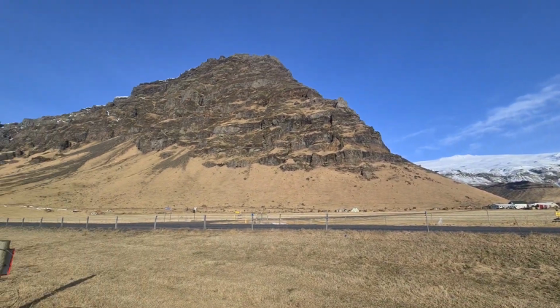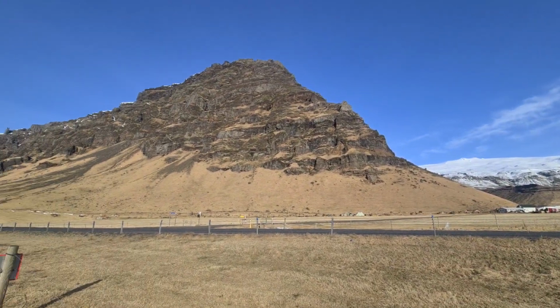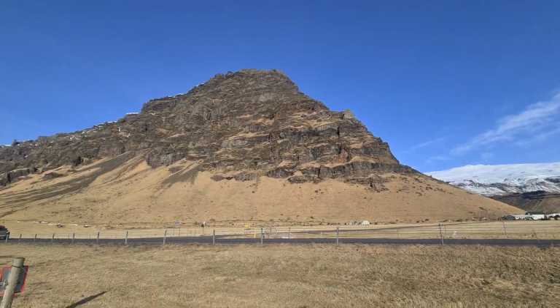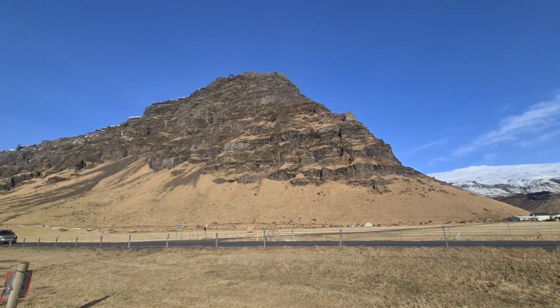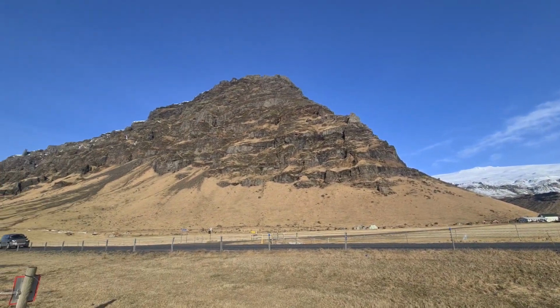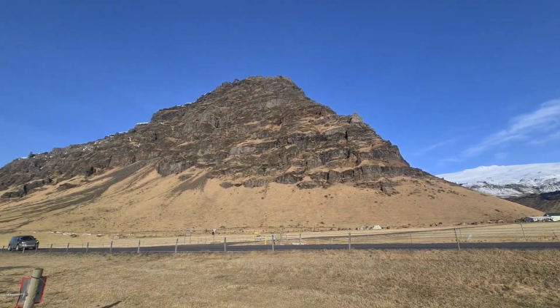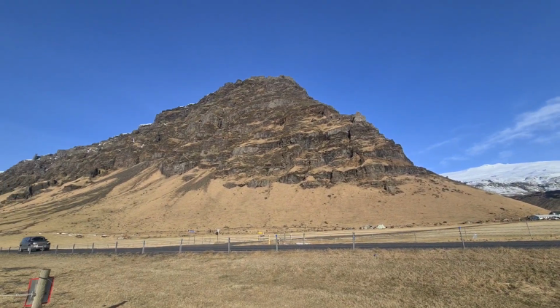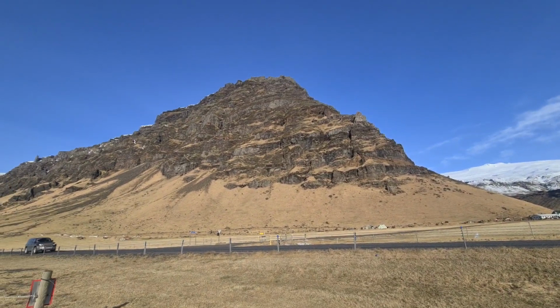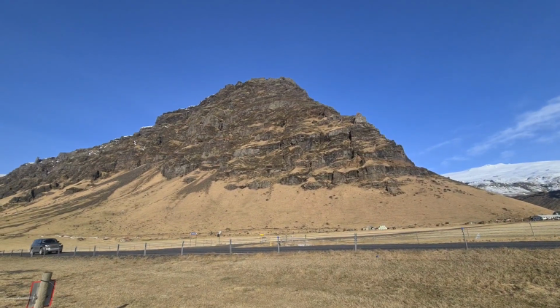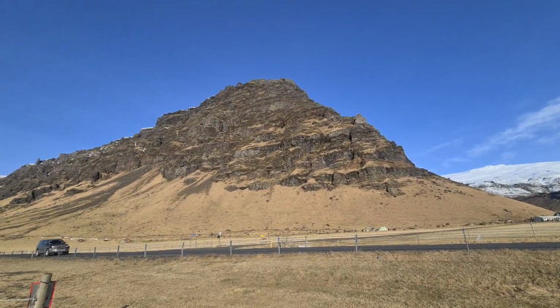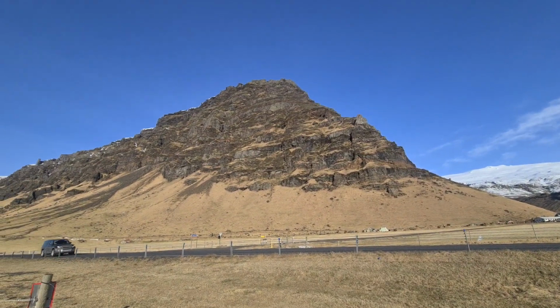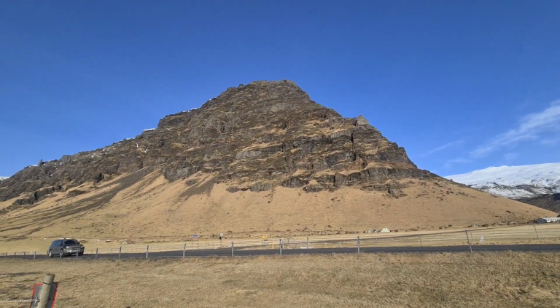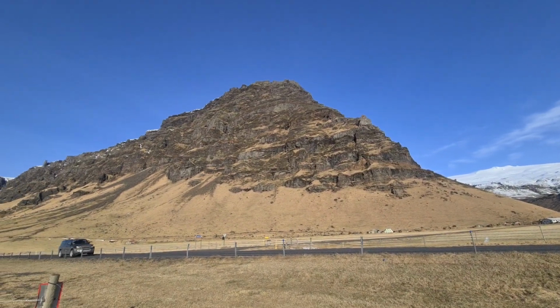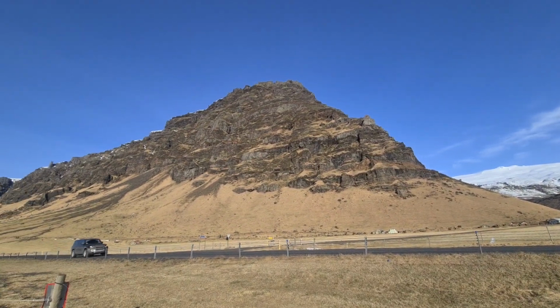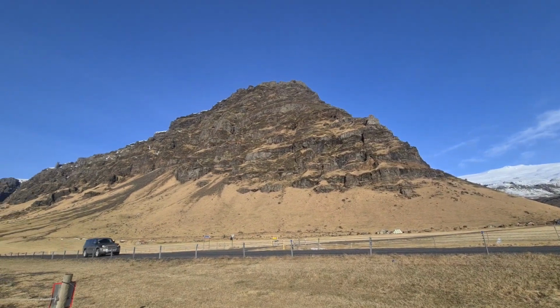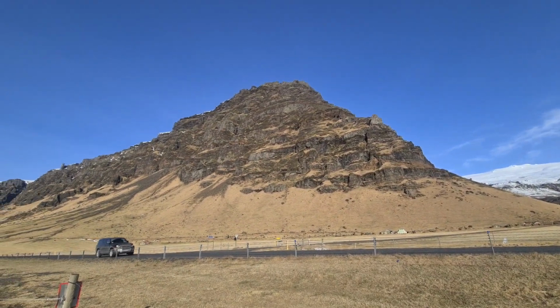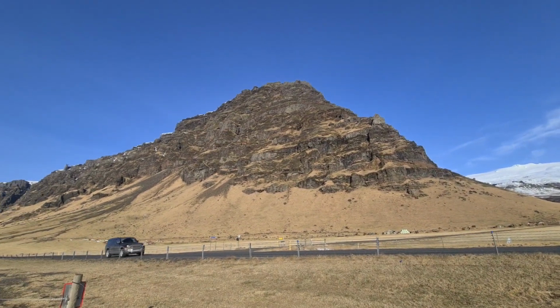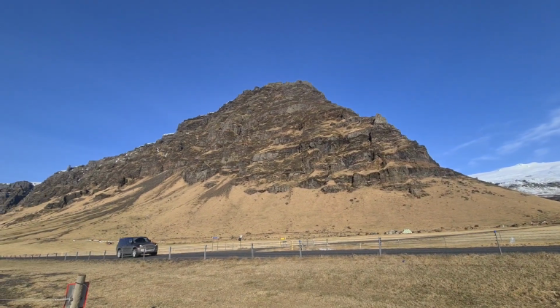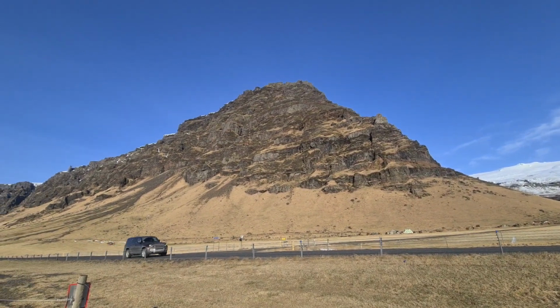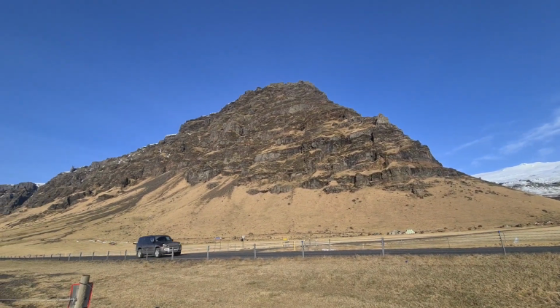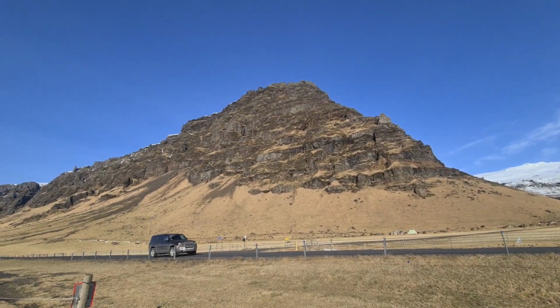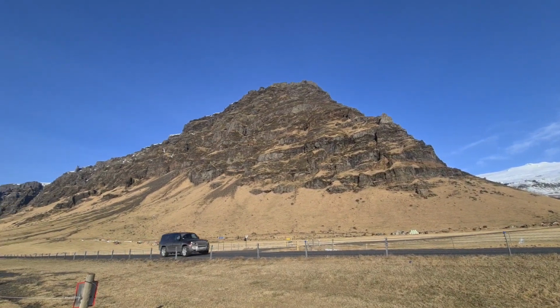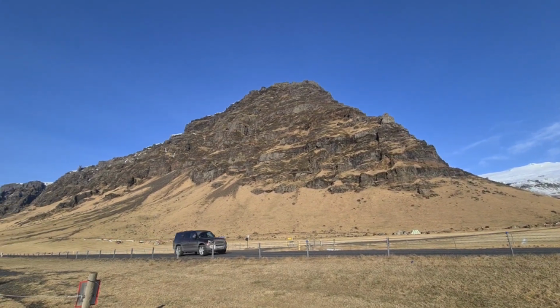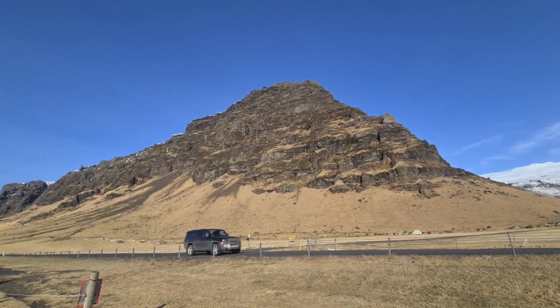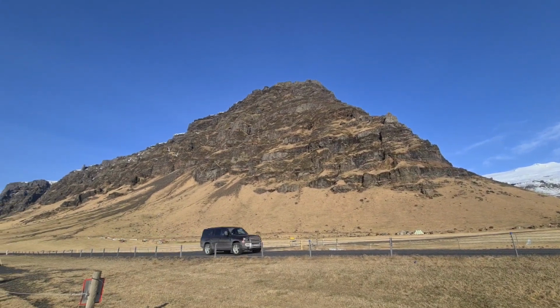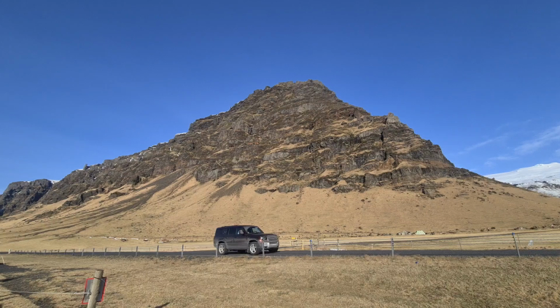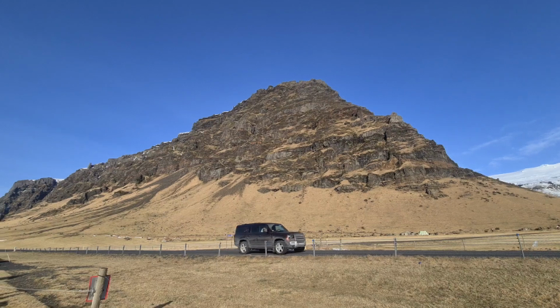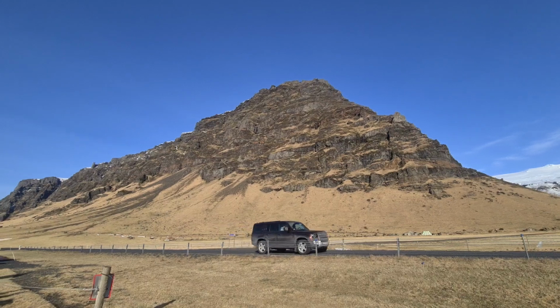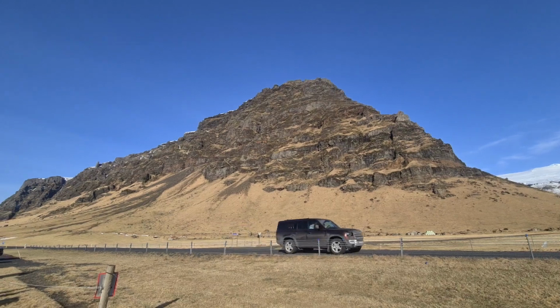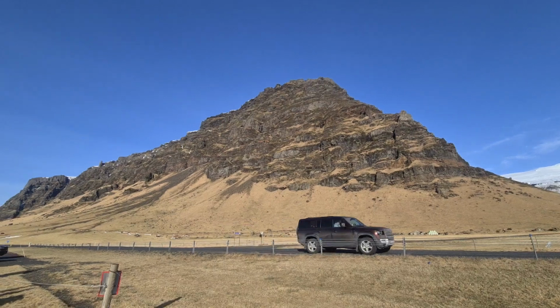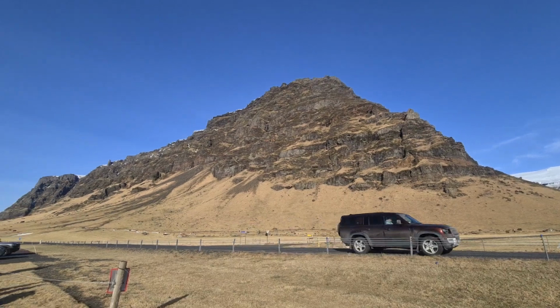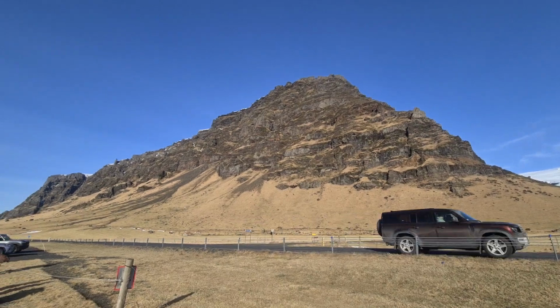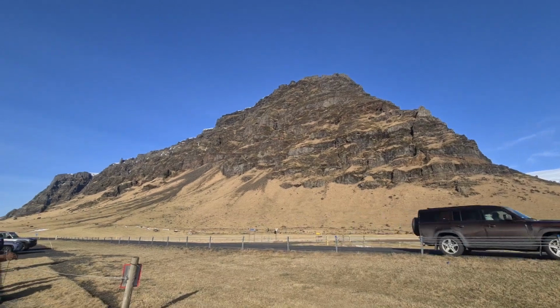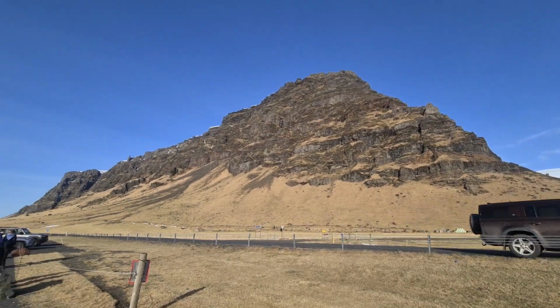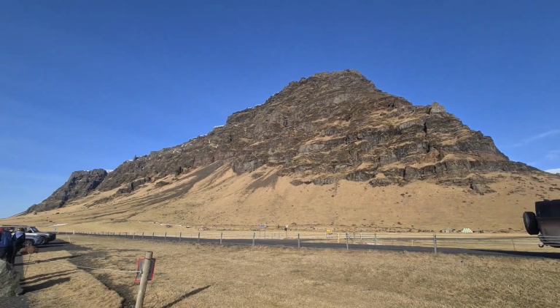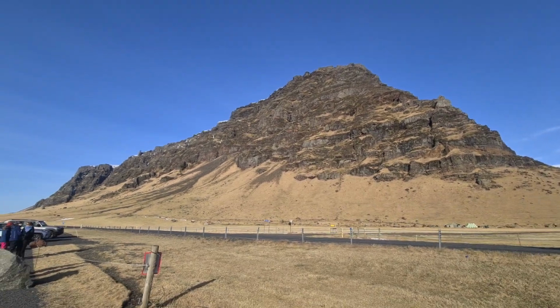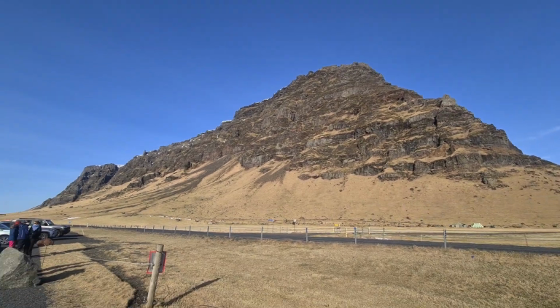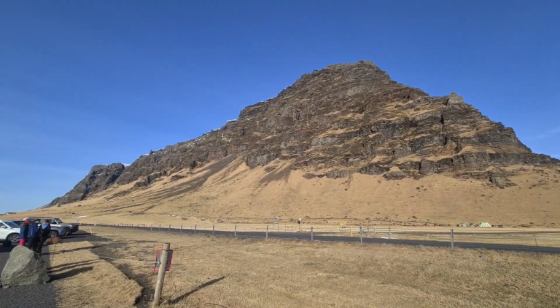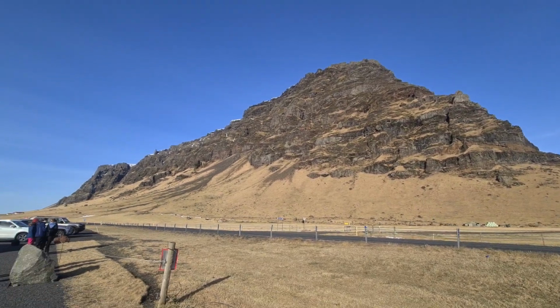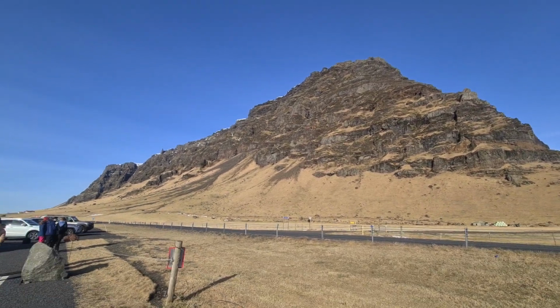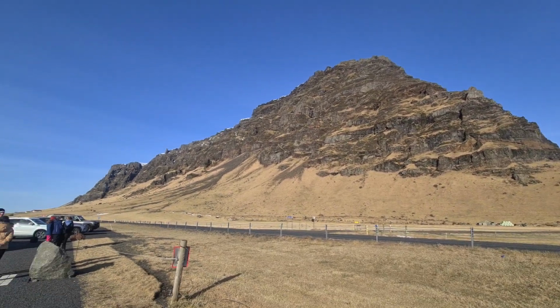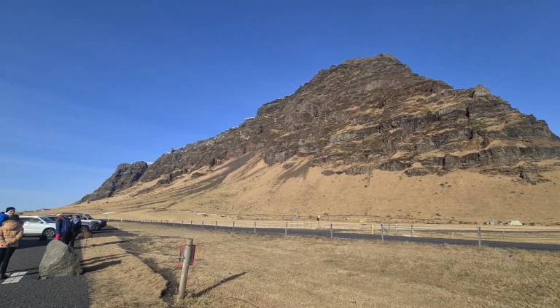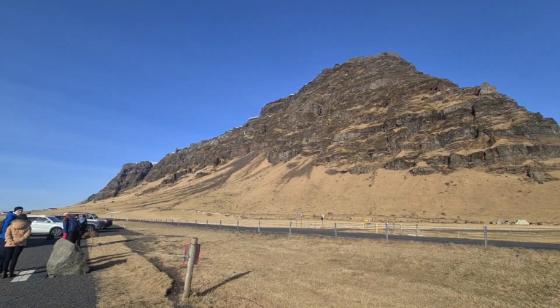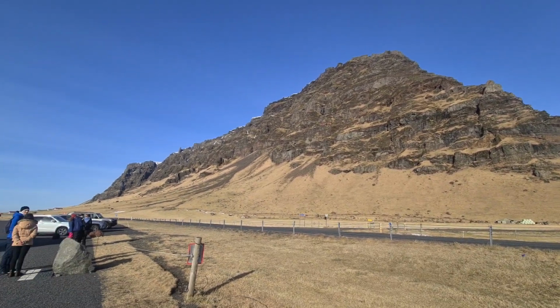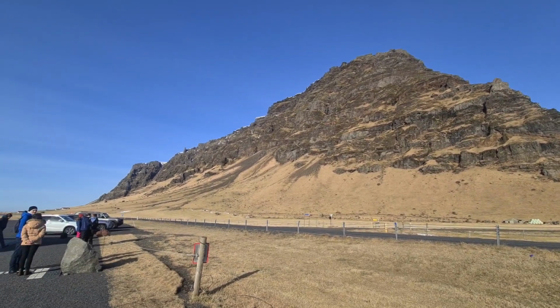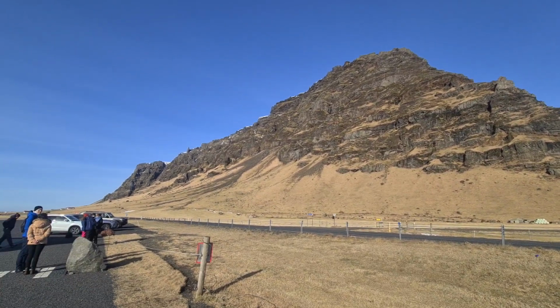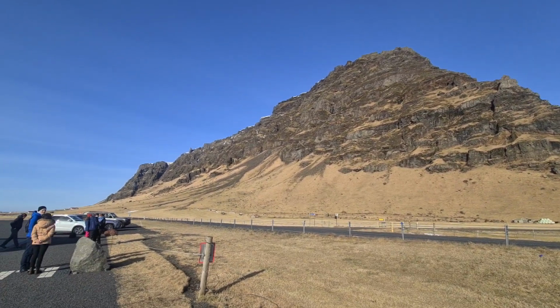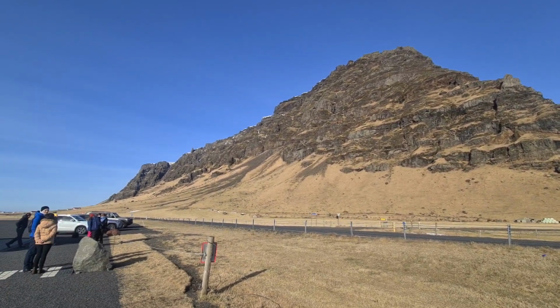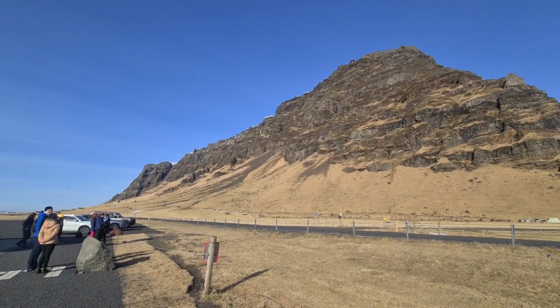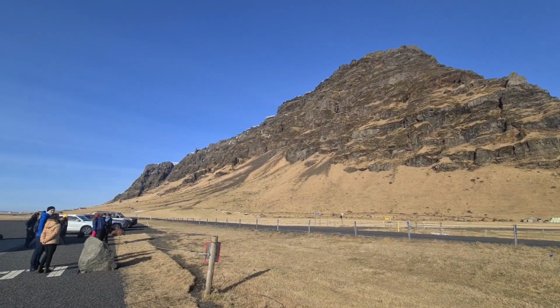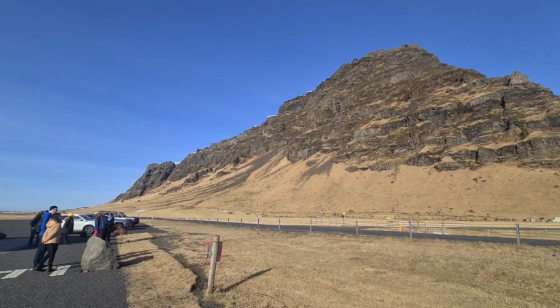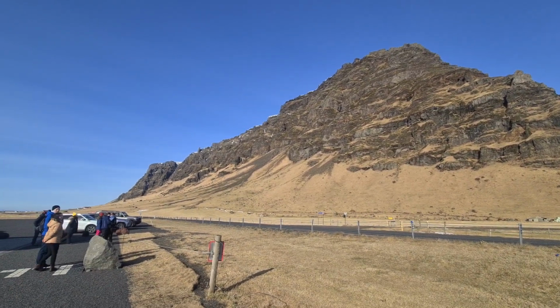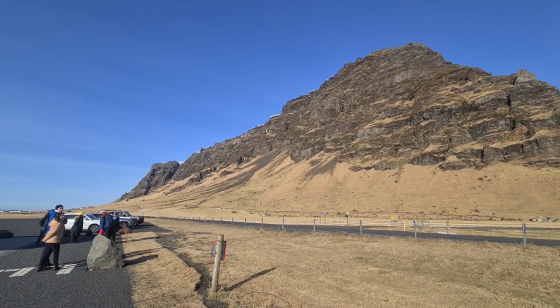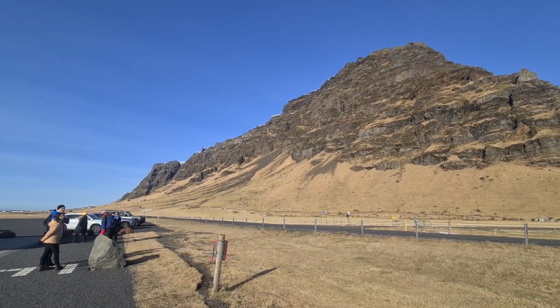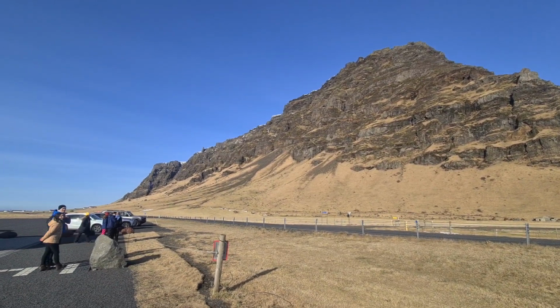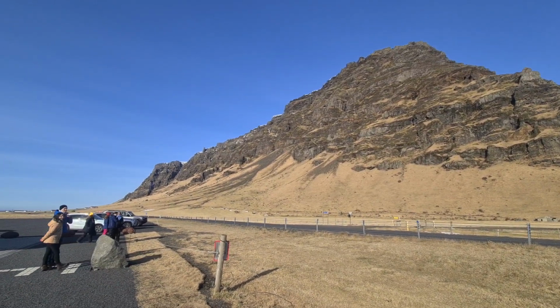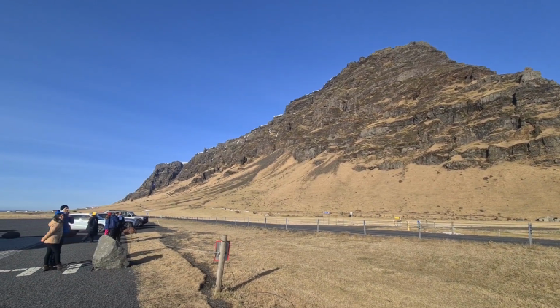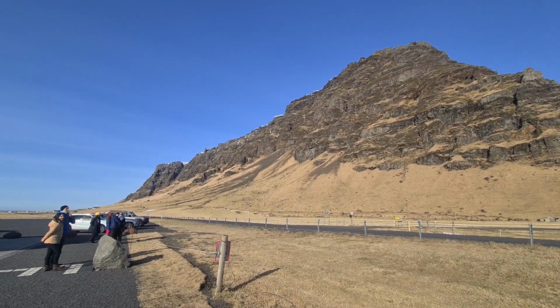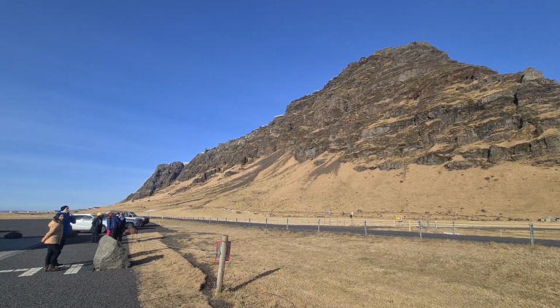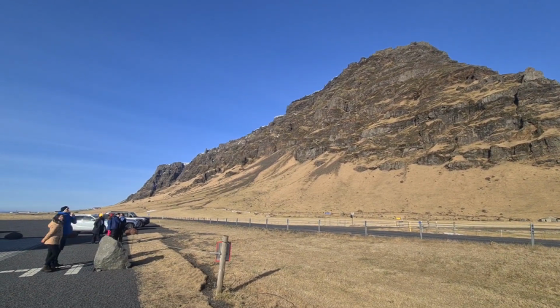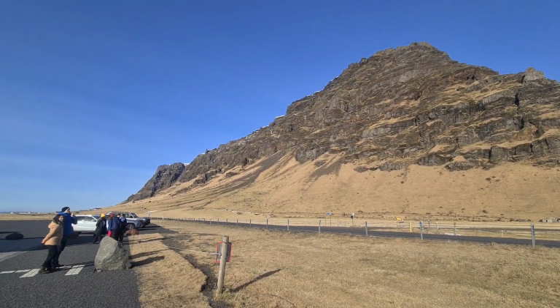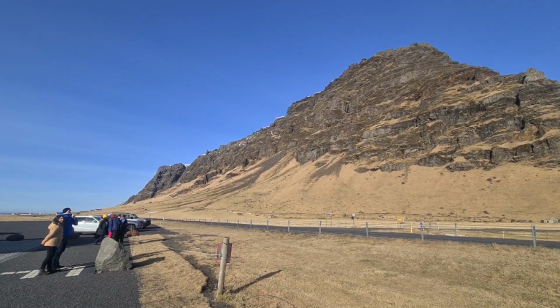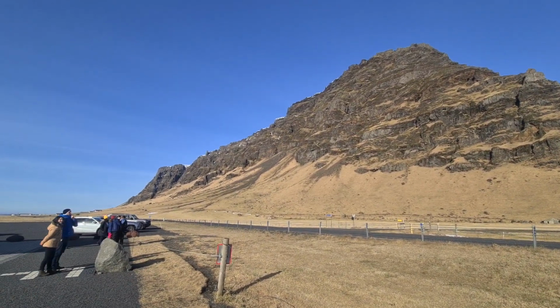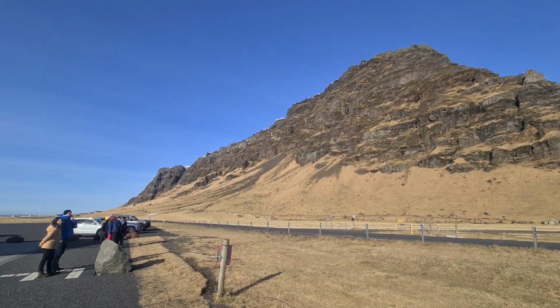Most of those mountains are formed from subglacial eruptions under the ice — super old mountains.